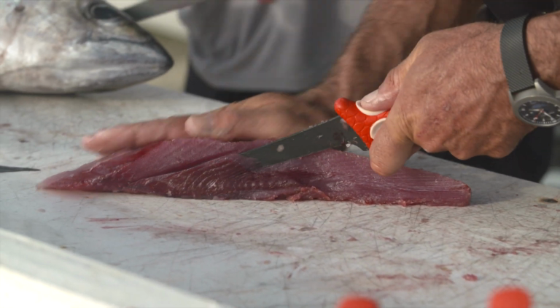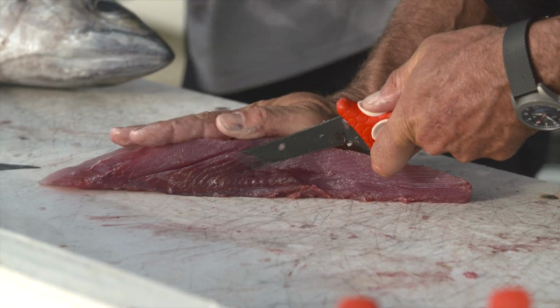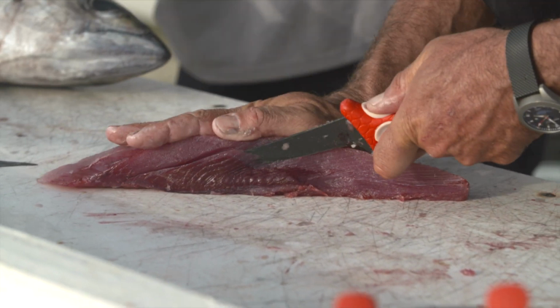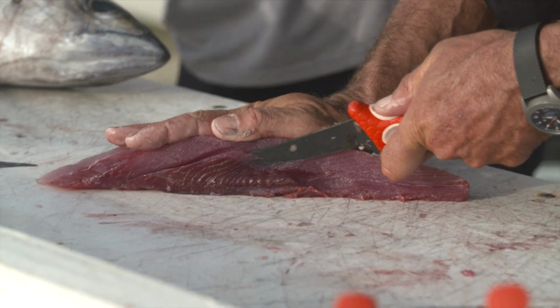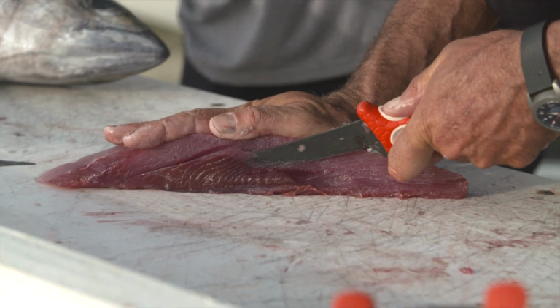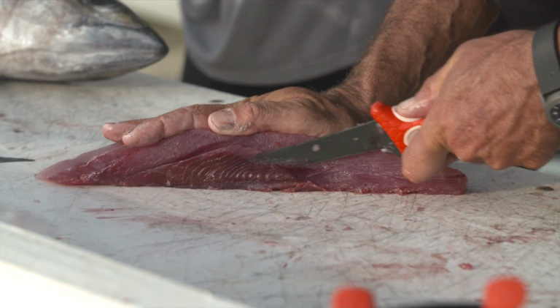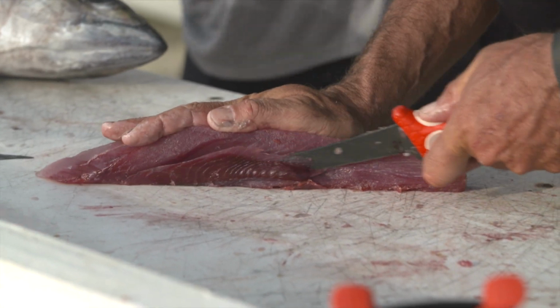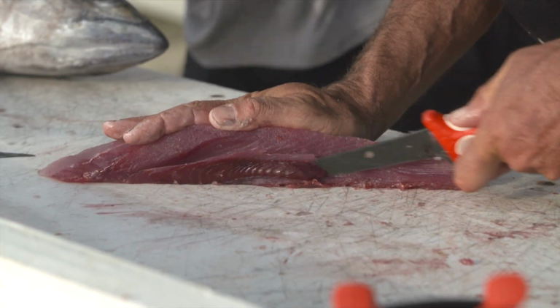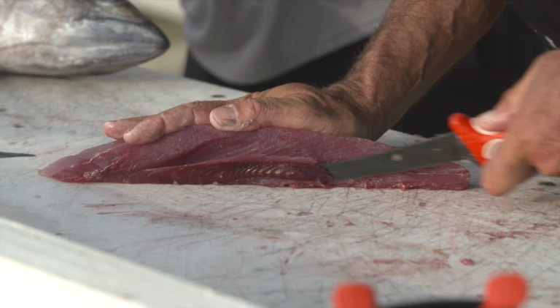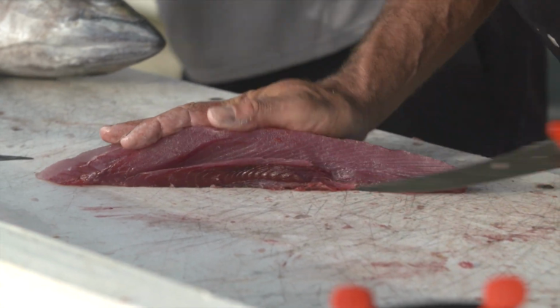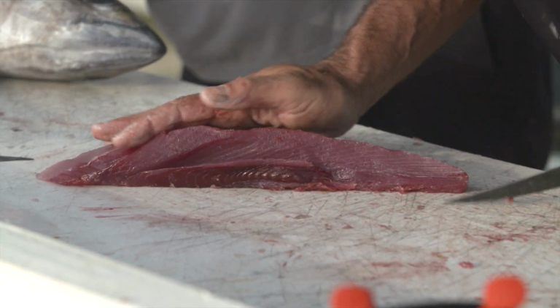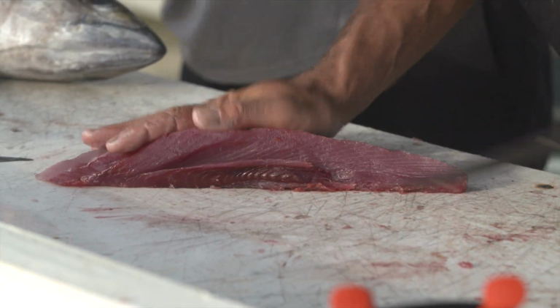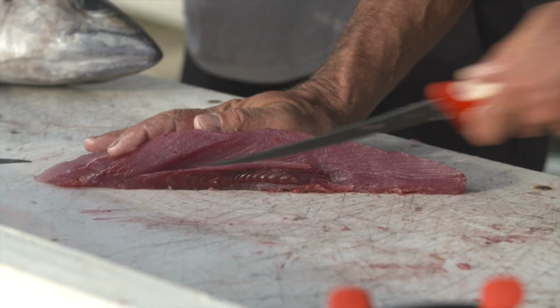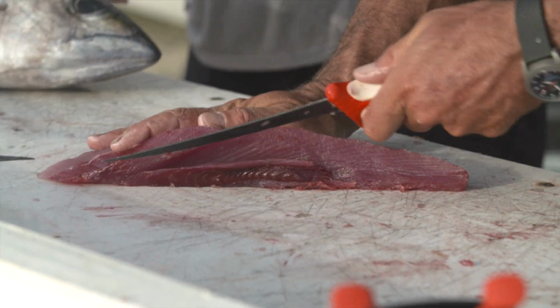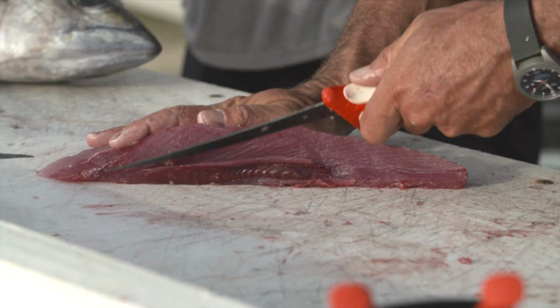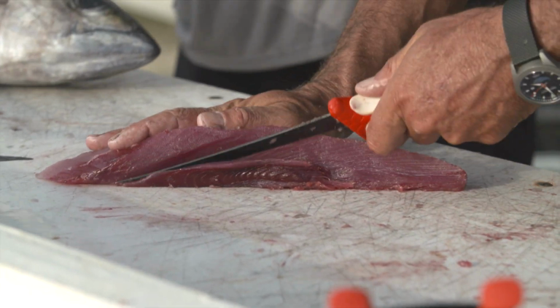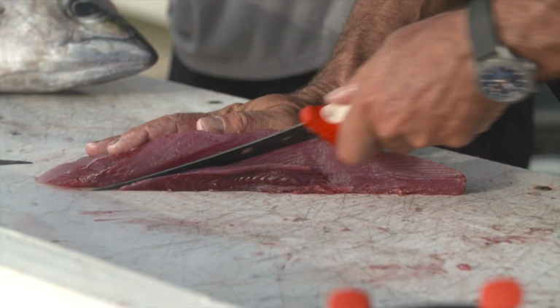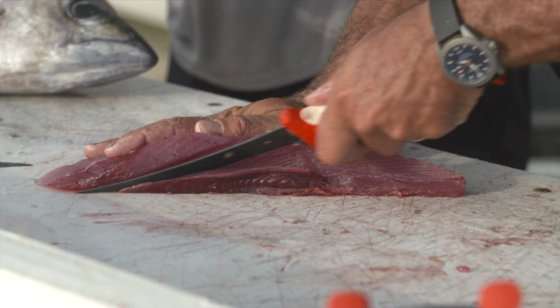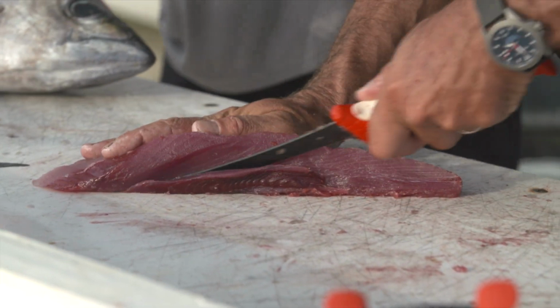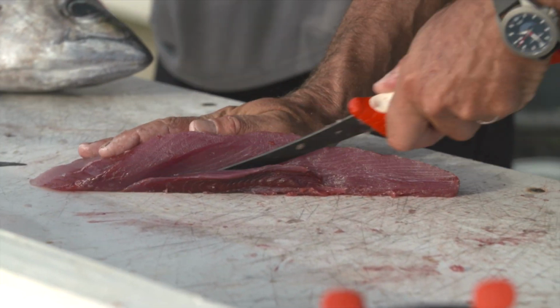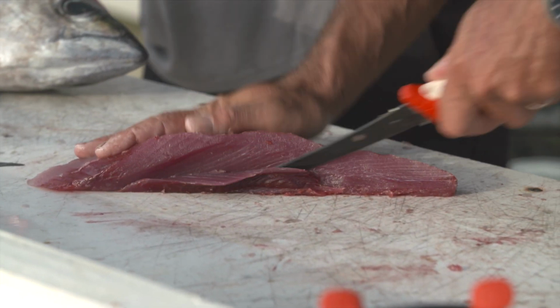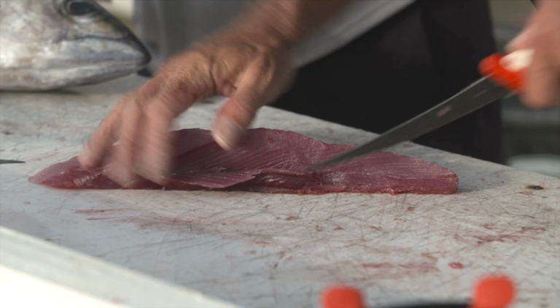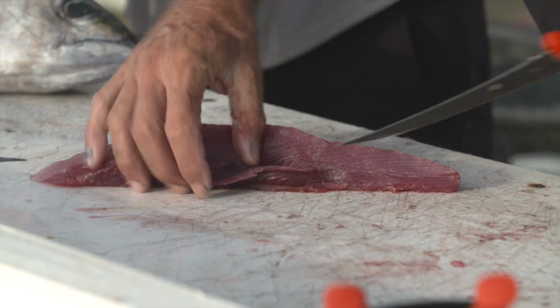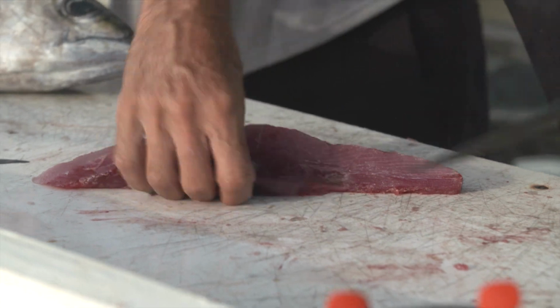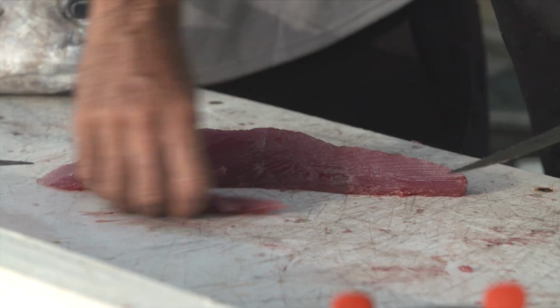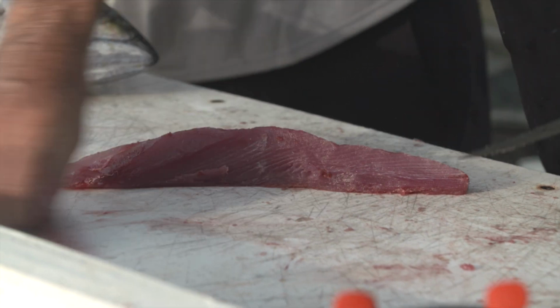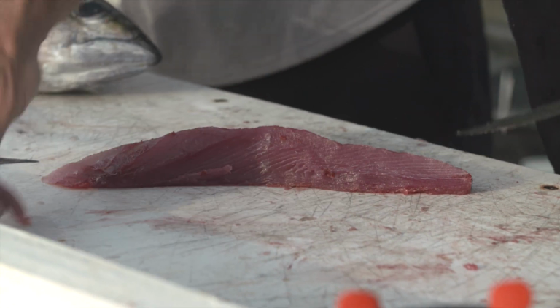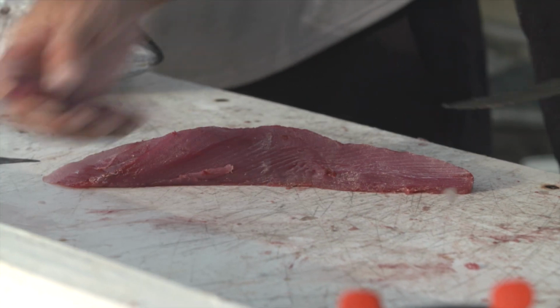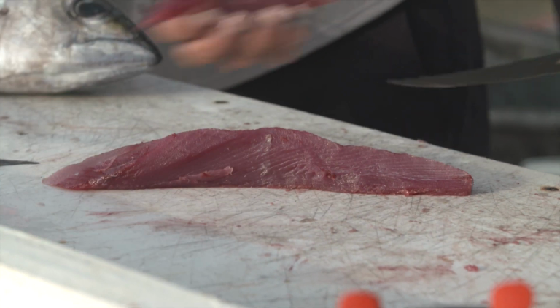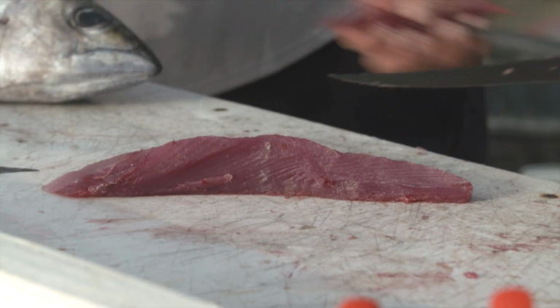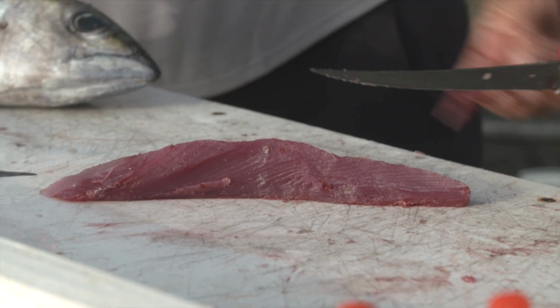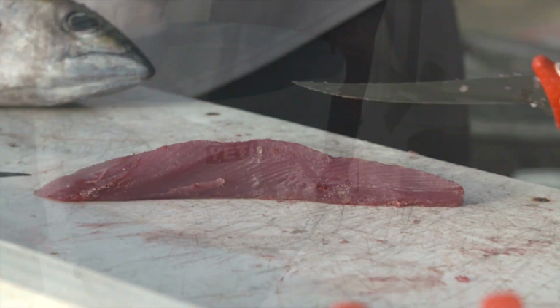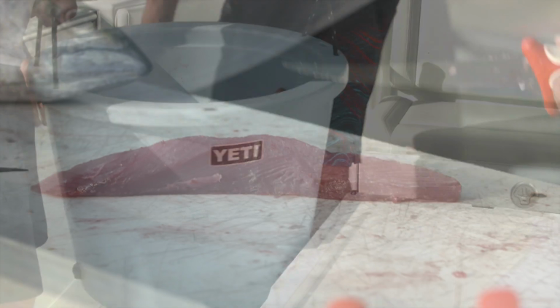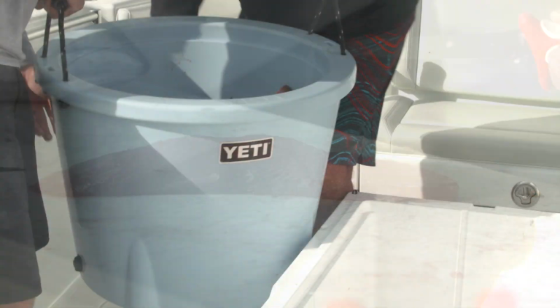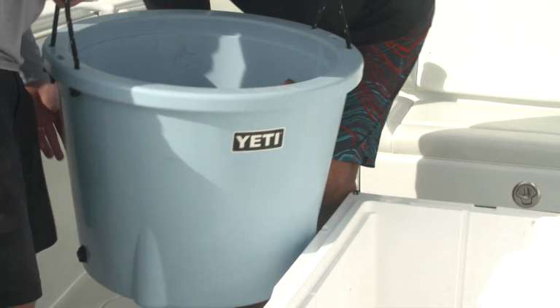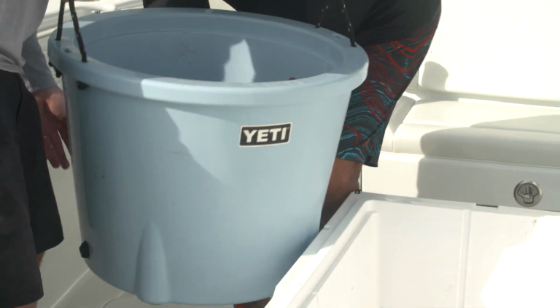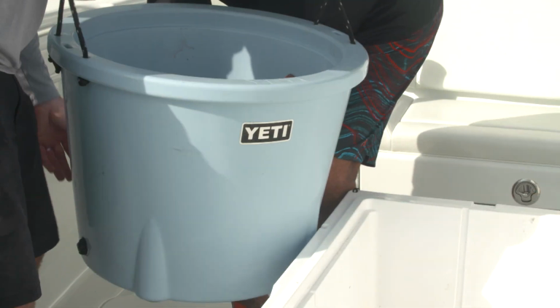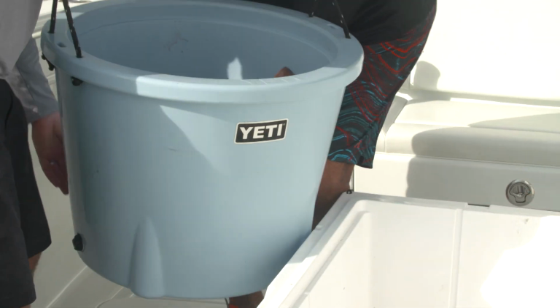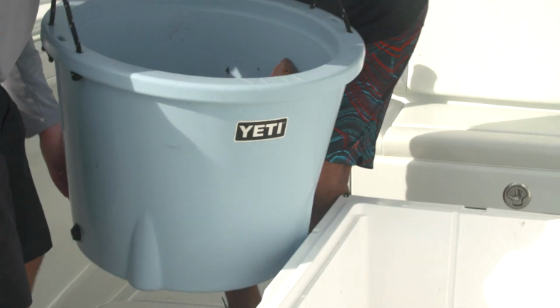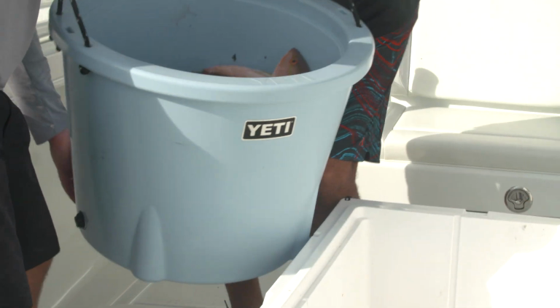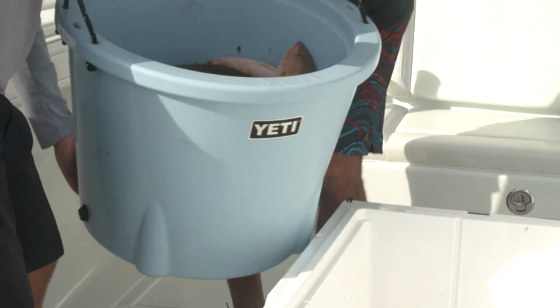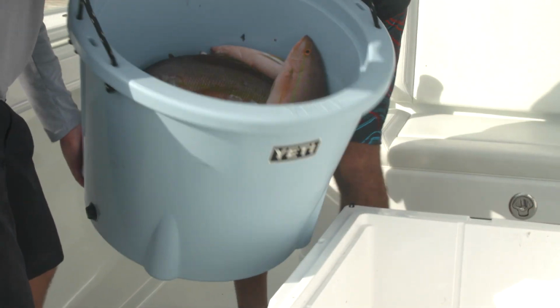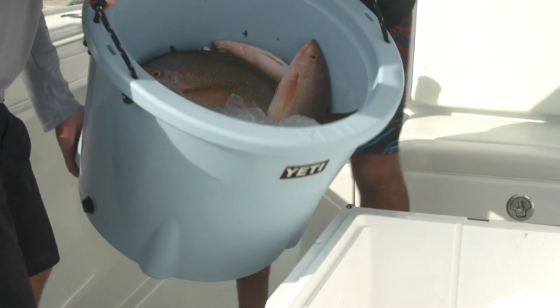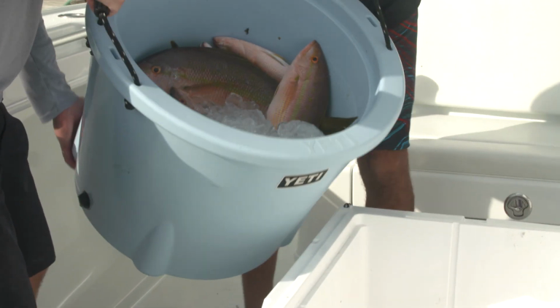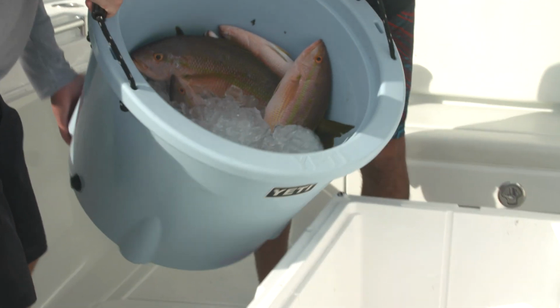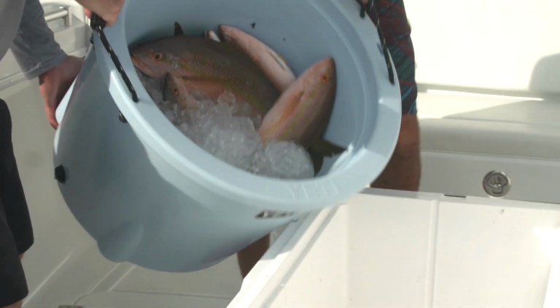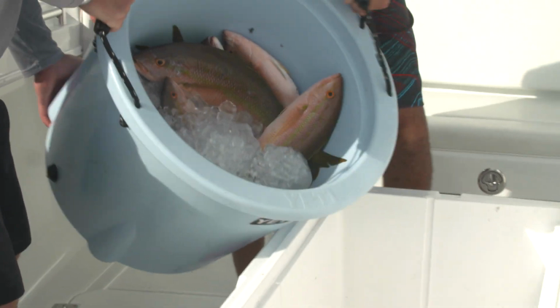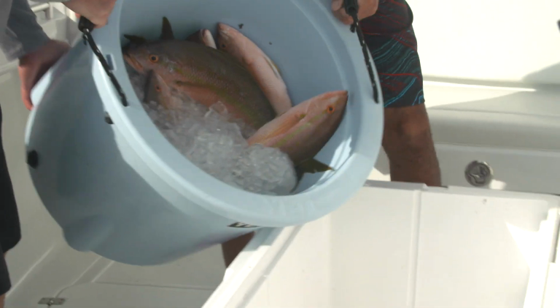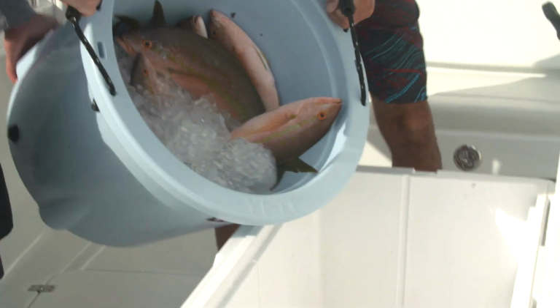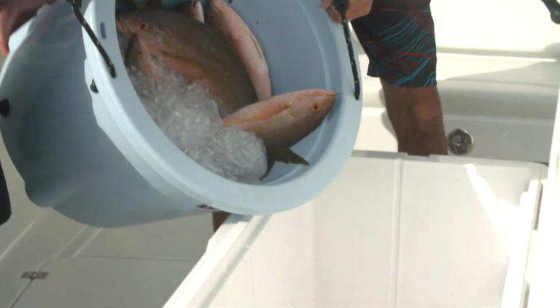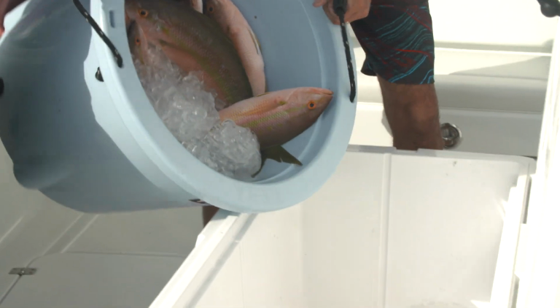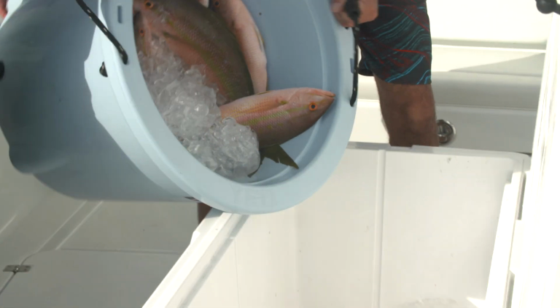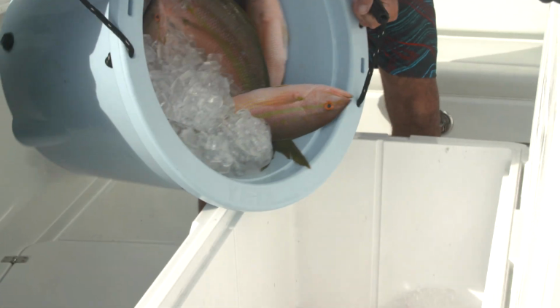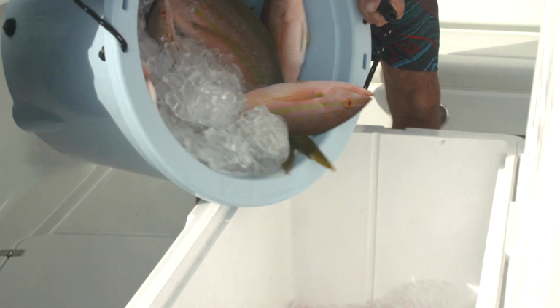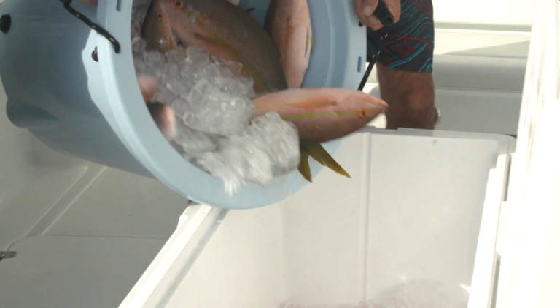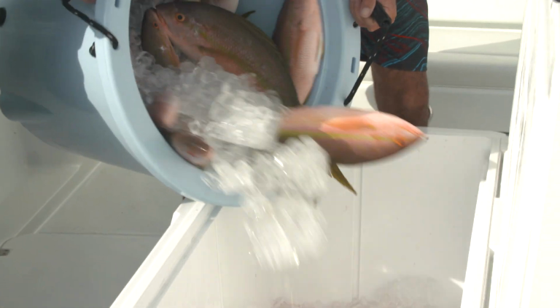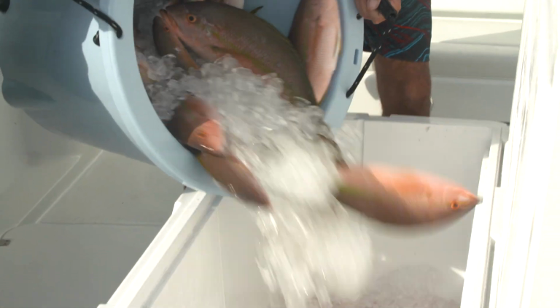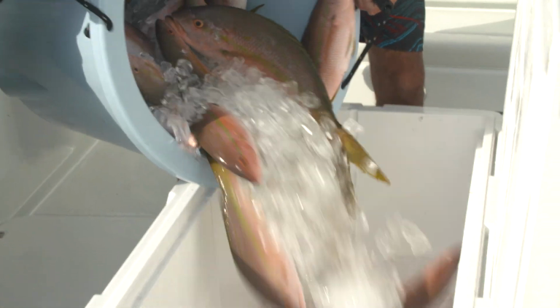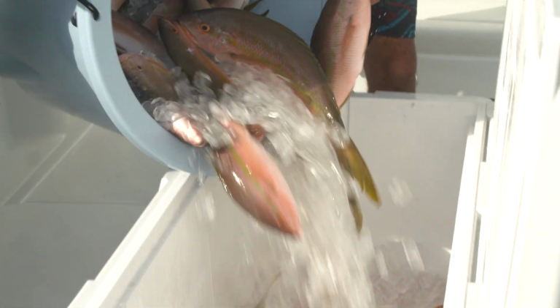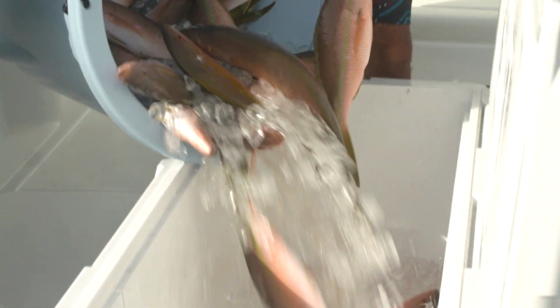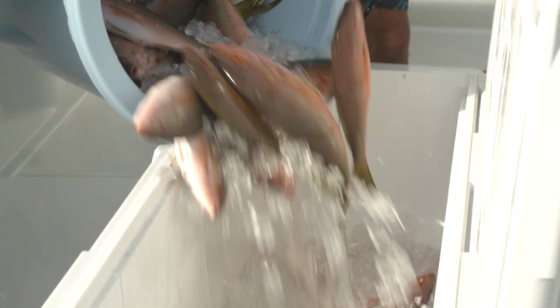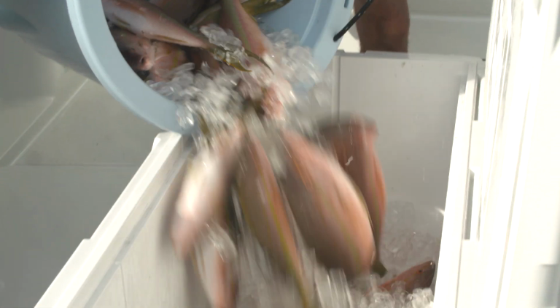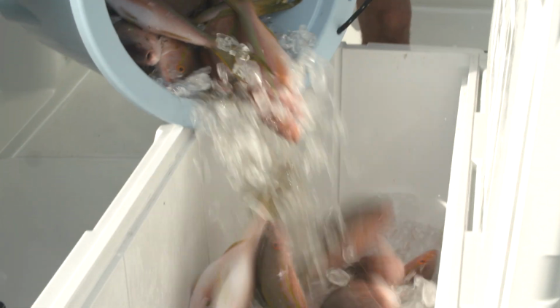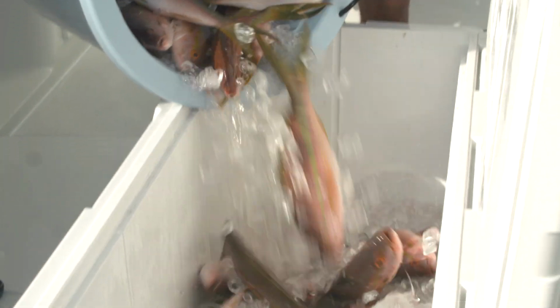It keeps the meat from getting mushy when you go to cut it. Then once we catch our limit of fish or fill the thing up, we'll carry it up to the front and dump it into the big box.